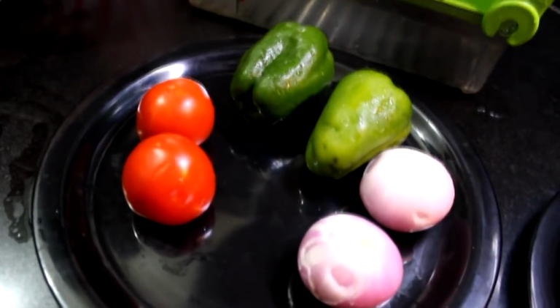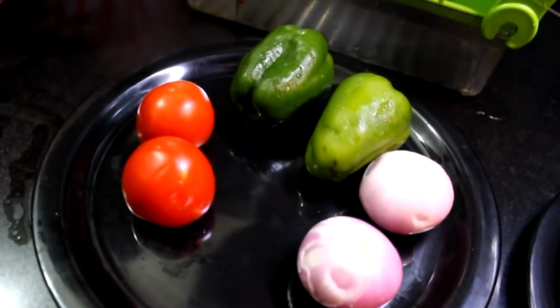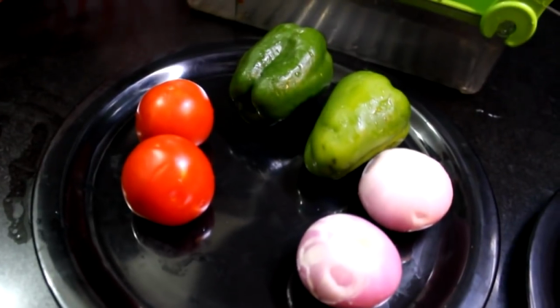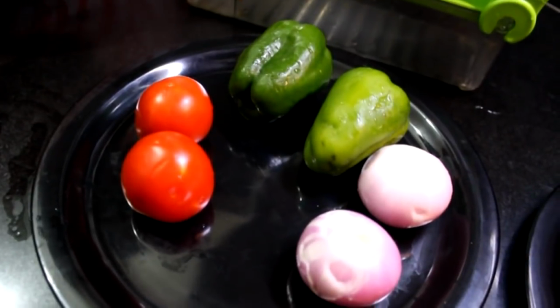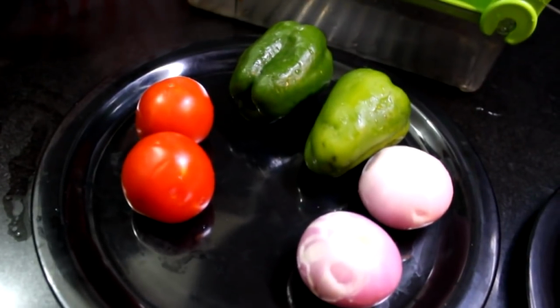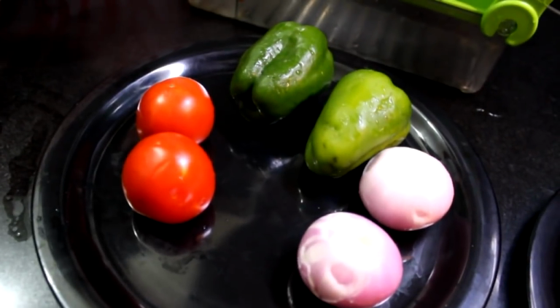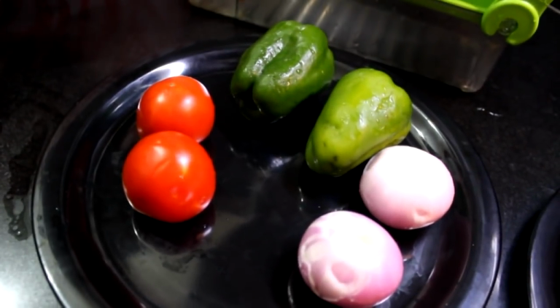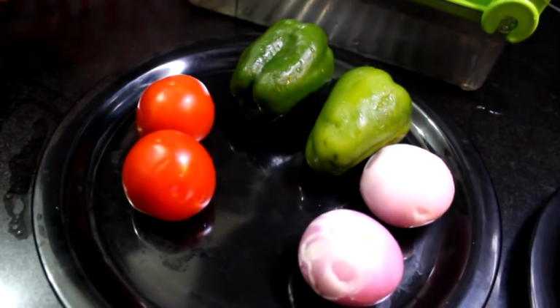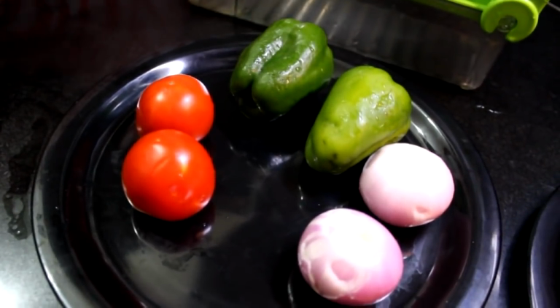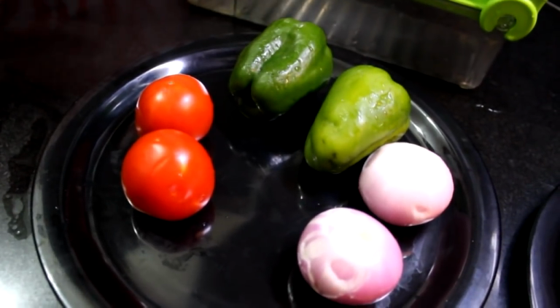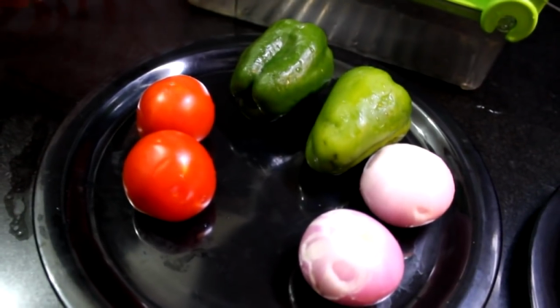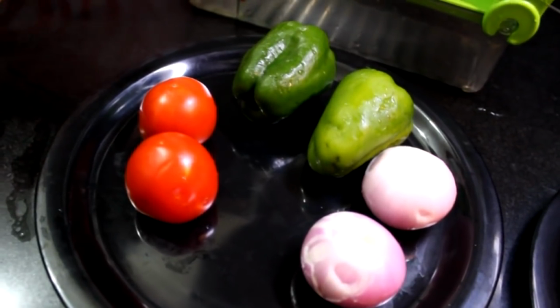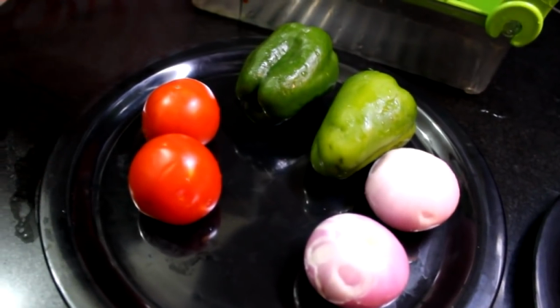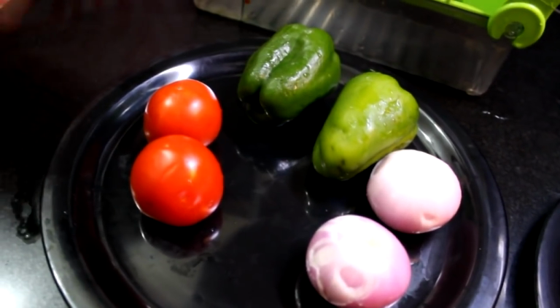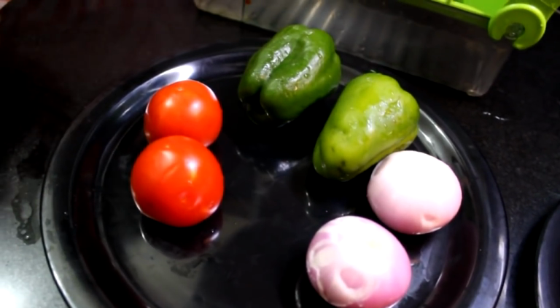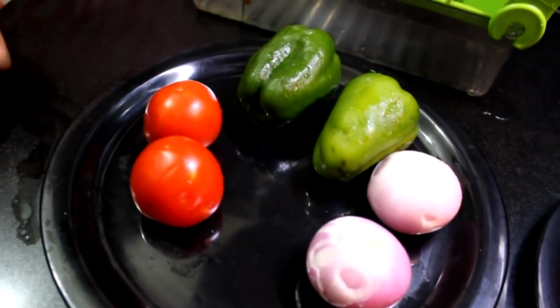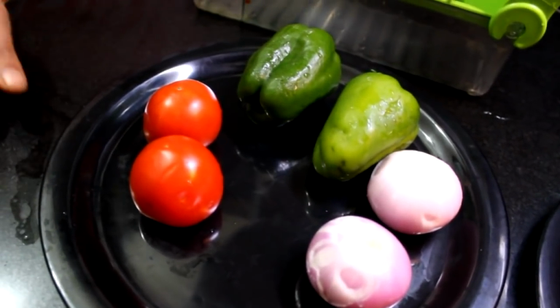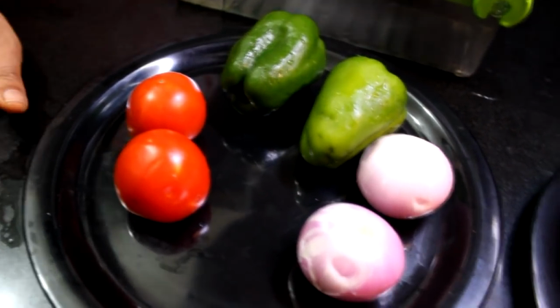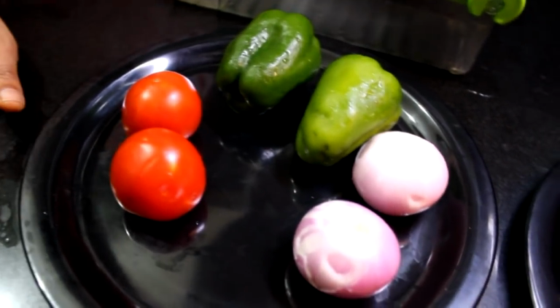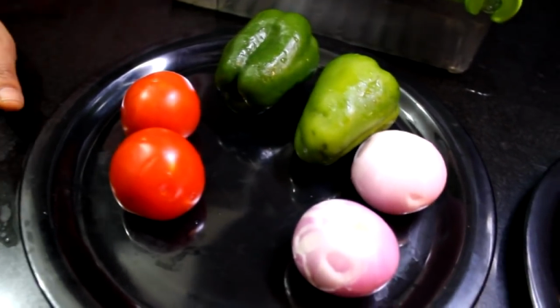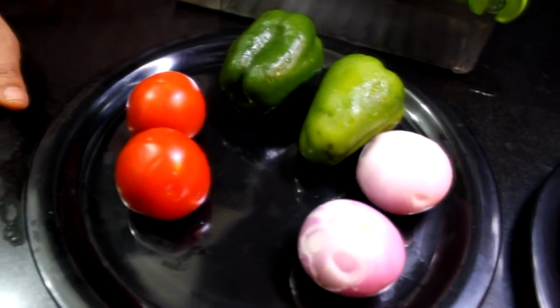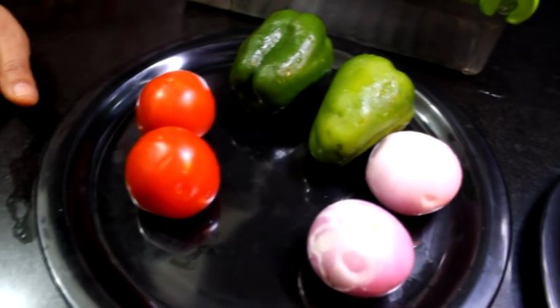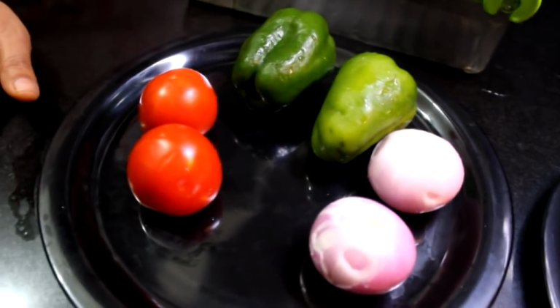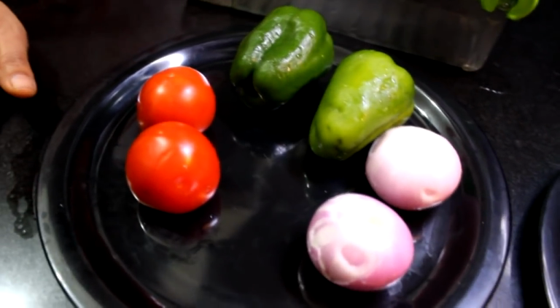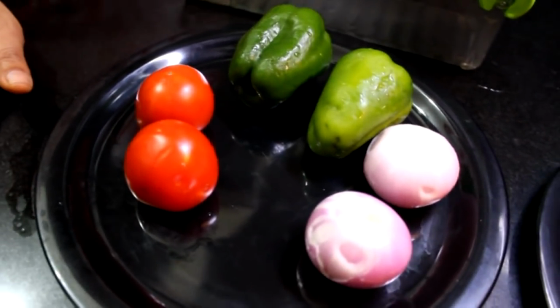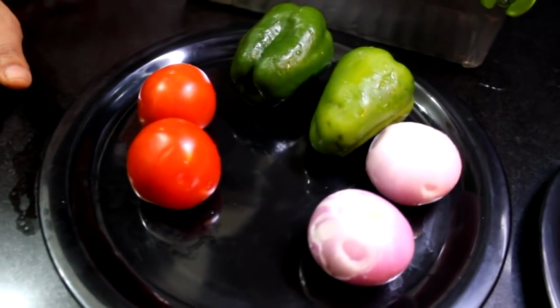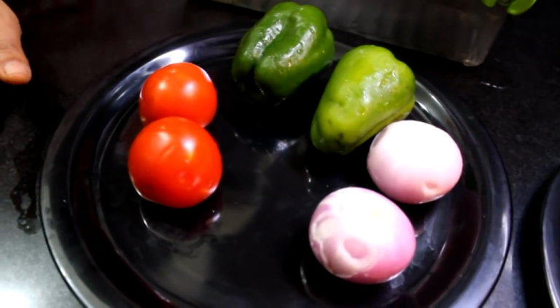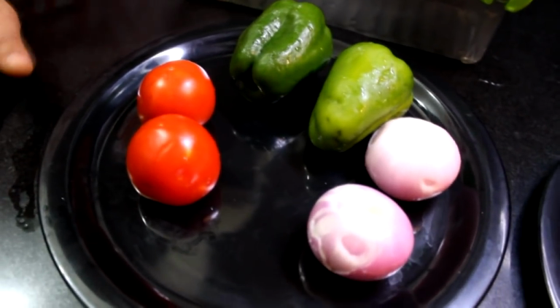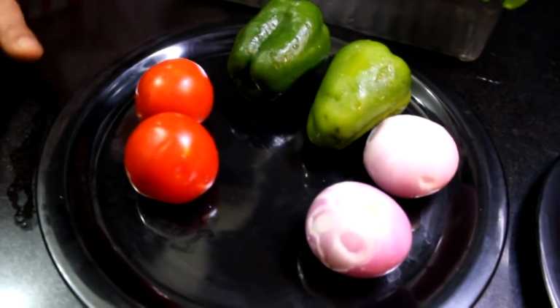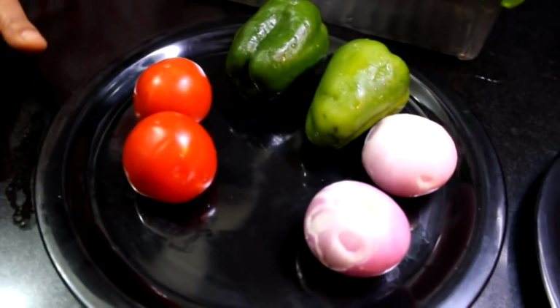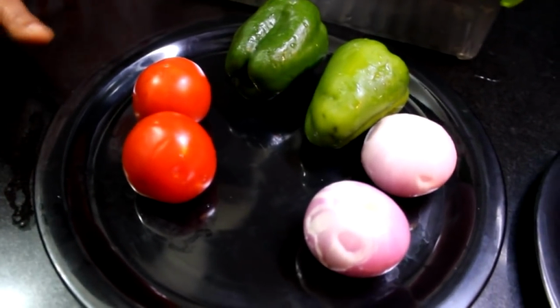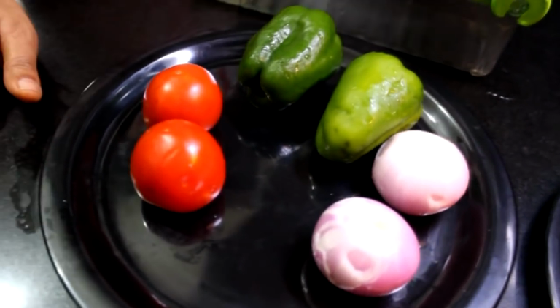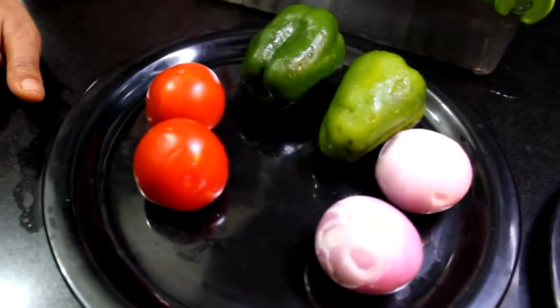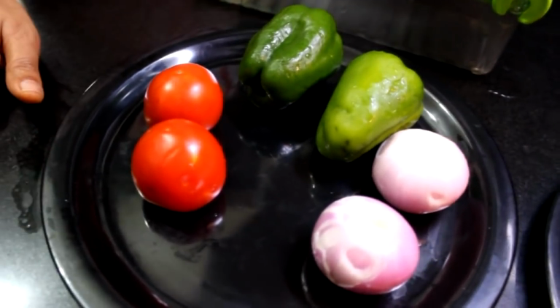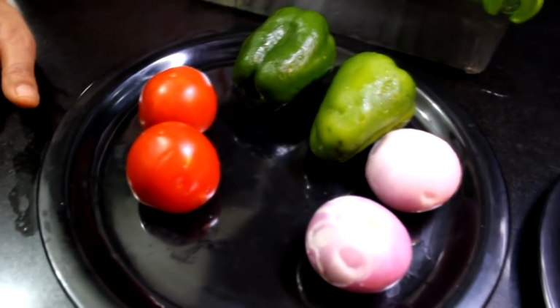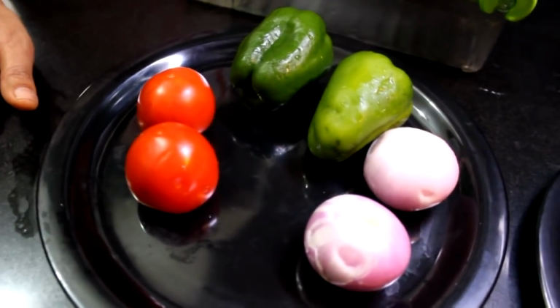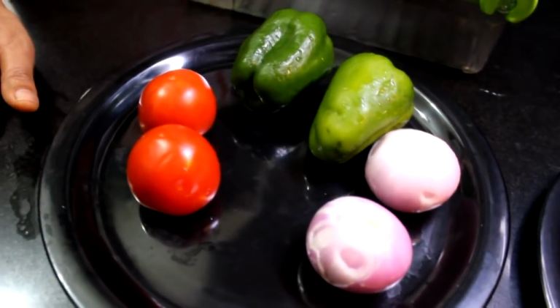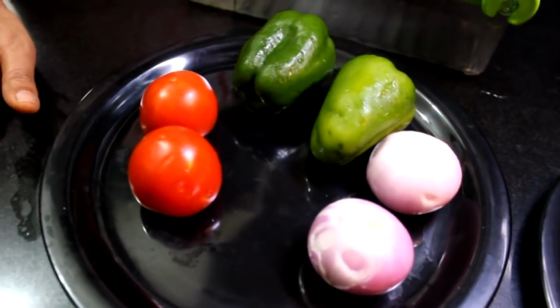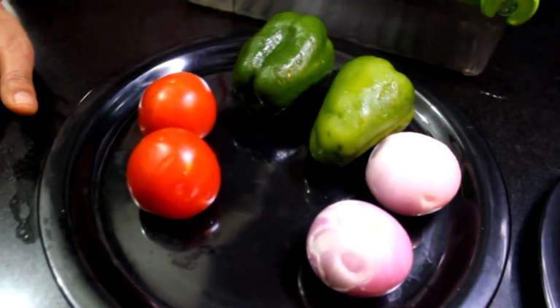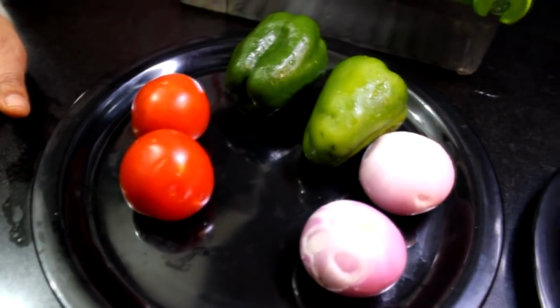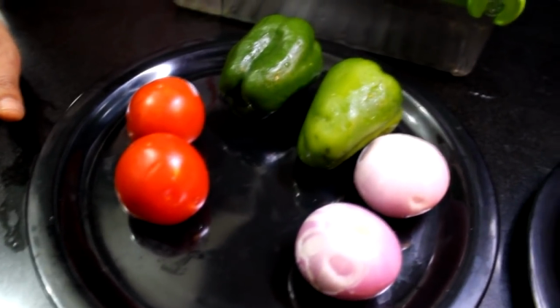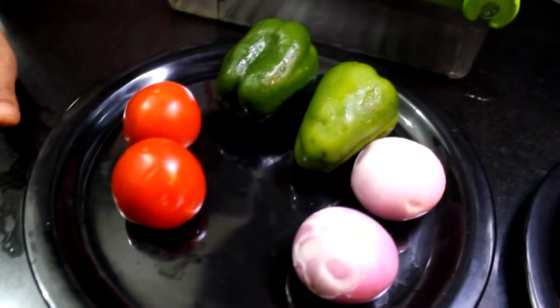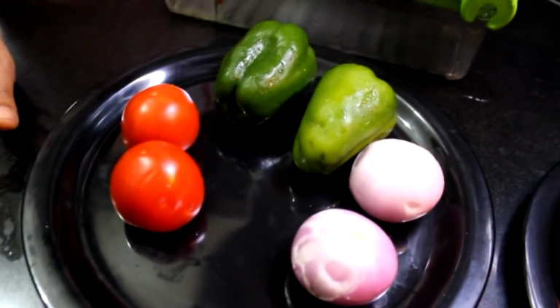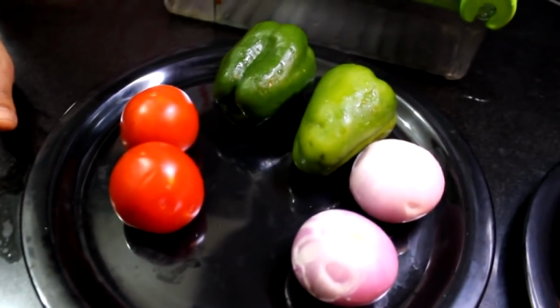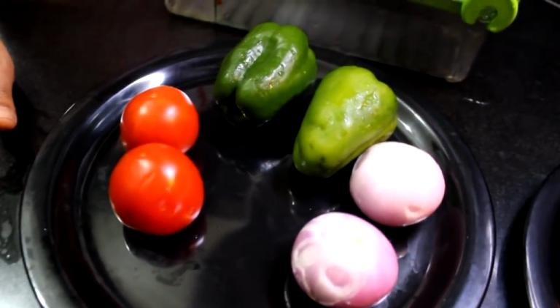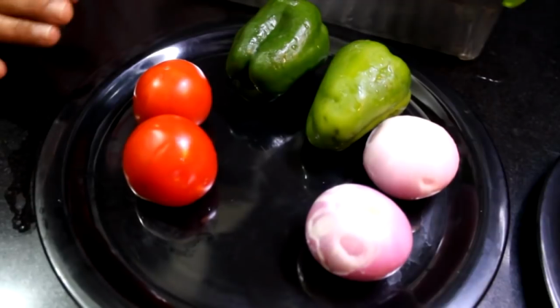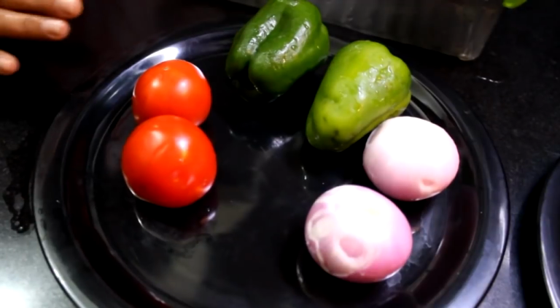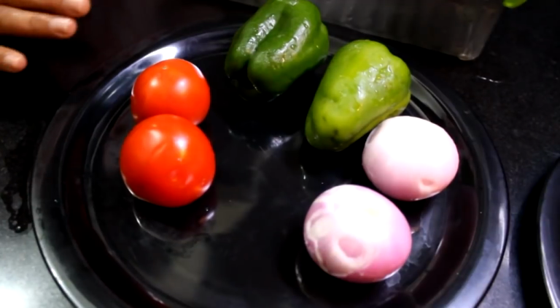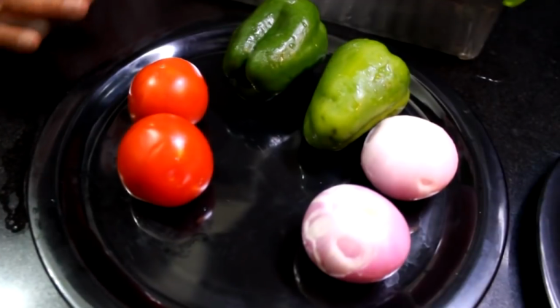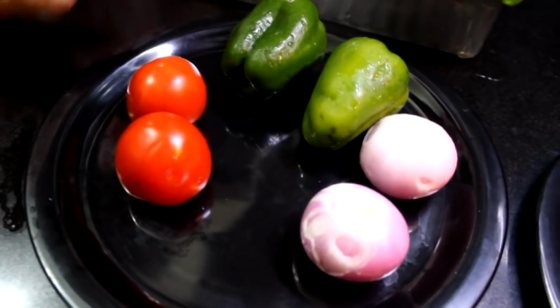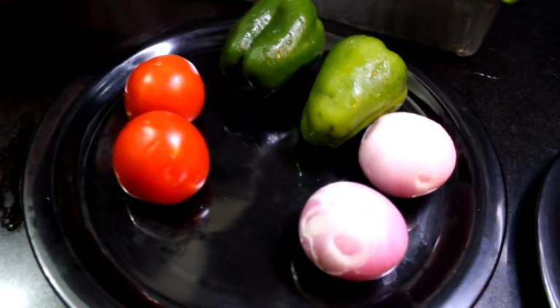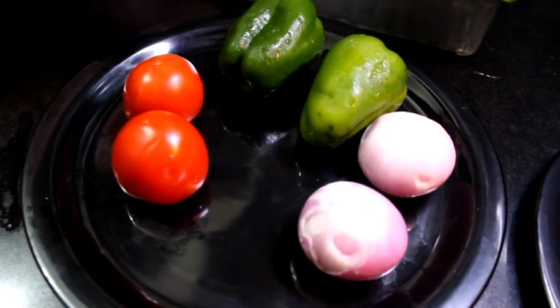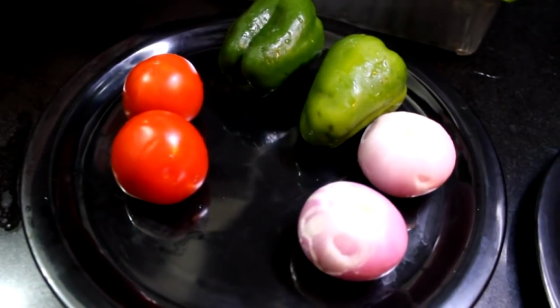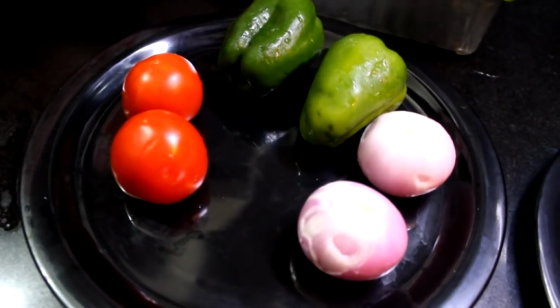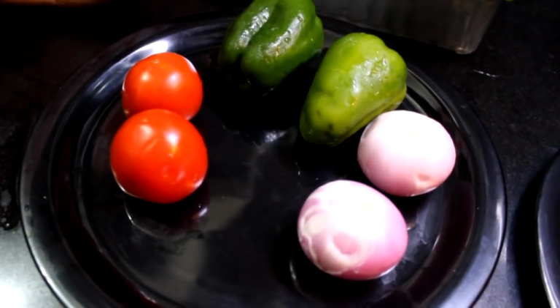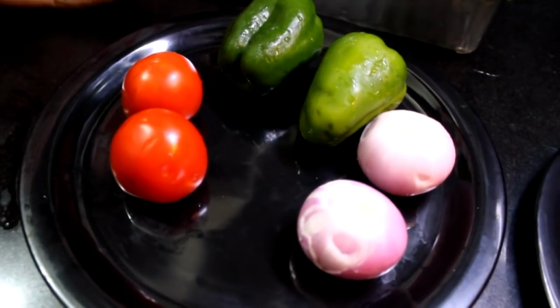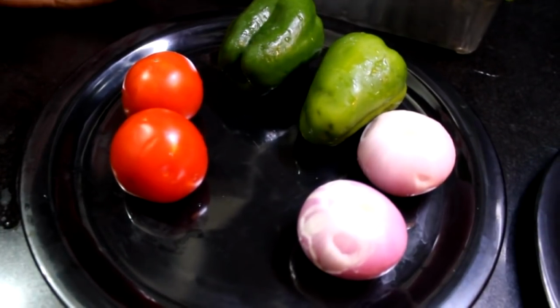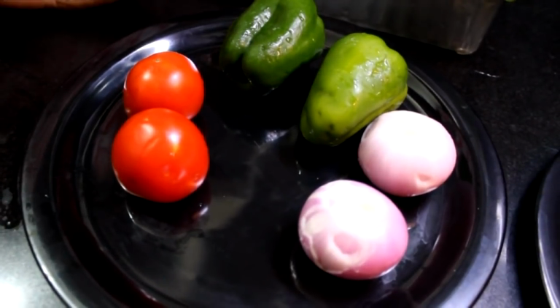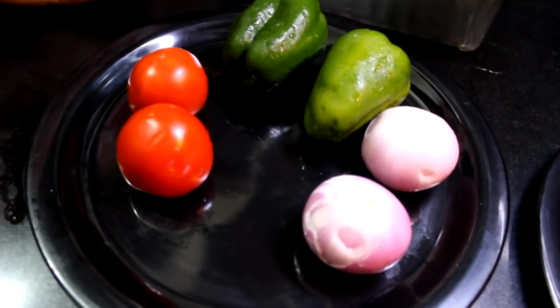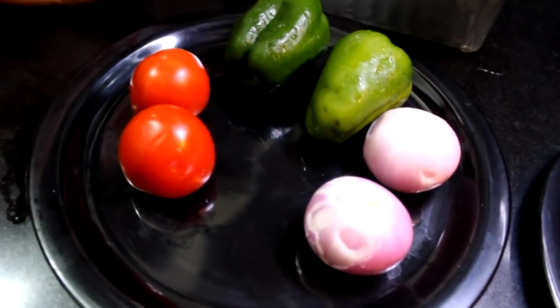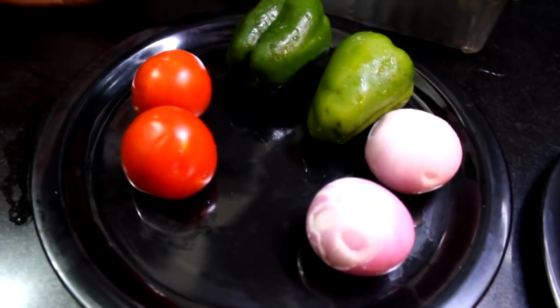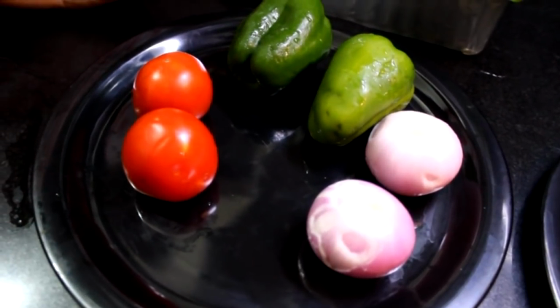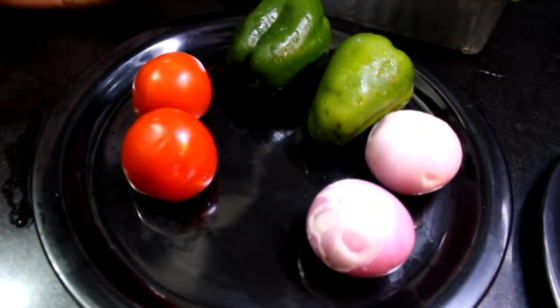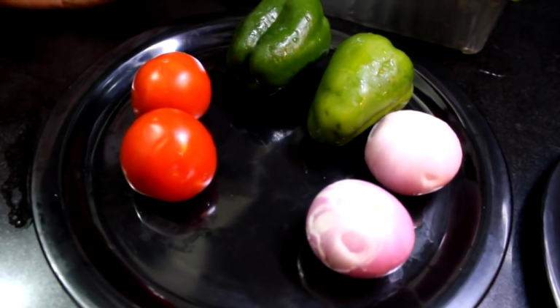Sometimes we have to make vegetables very quickly. We need to save time when cutting vegetables. This is a very good option for busy ladies.